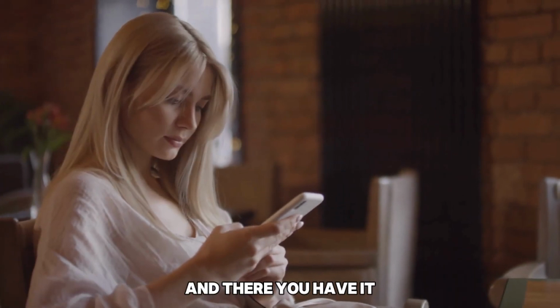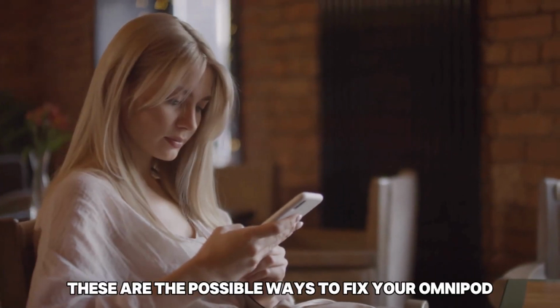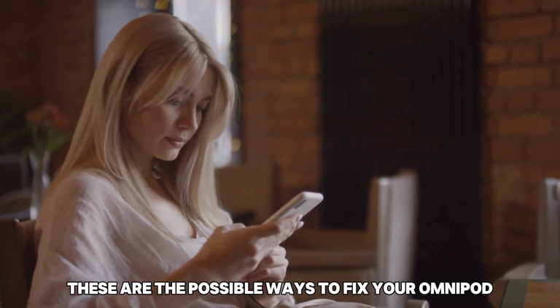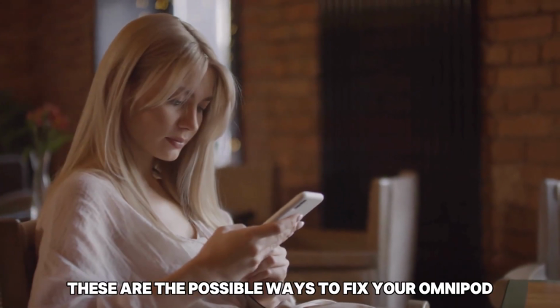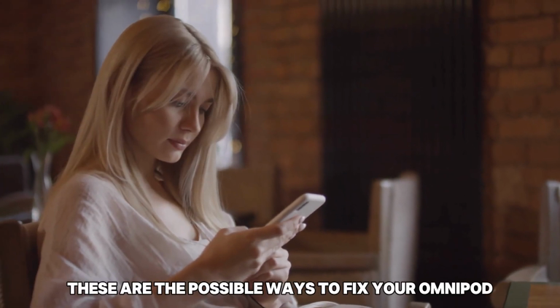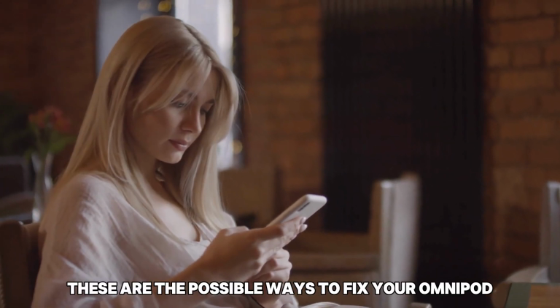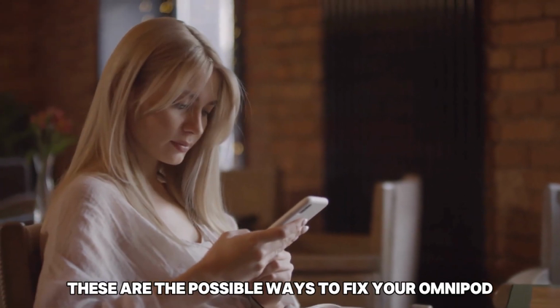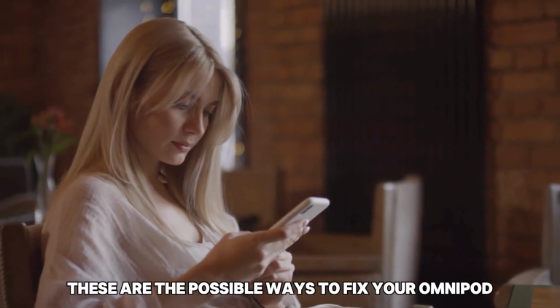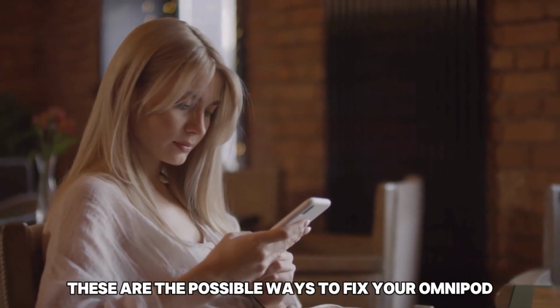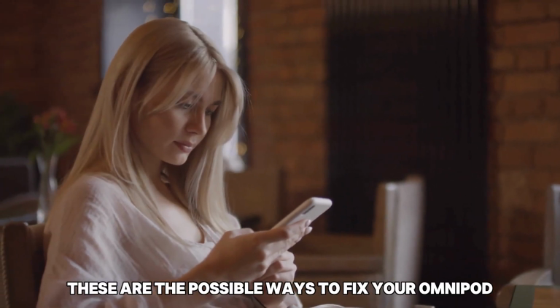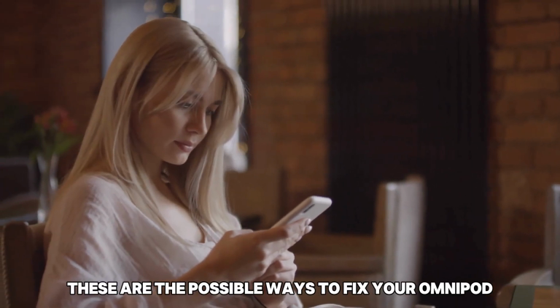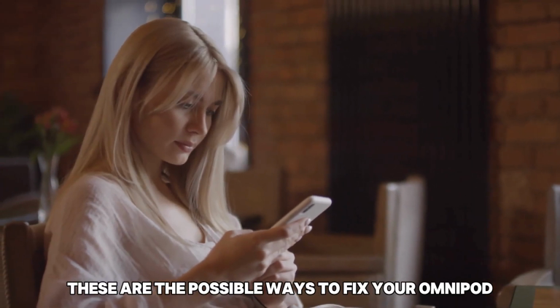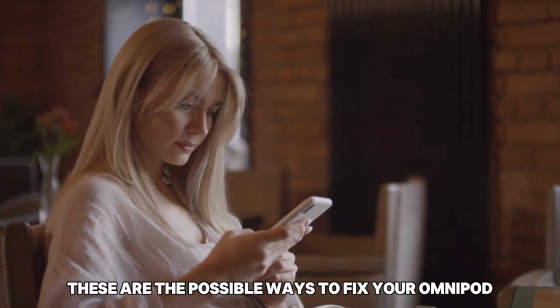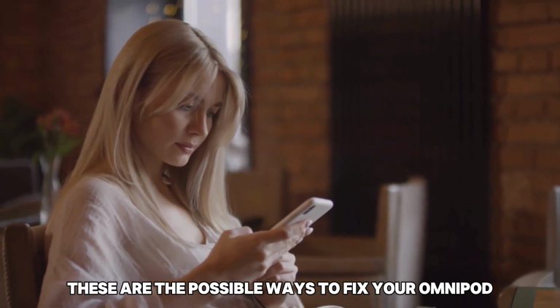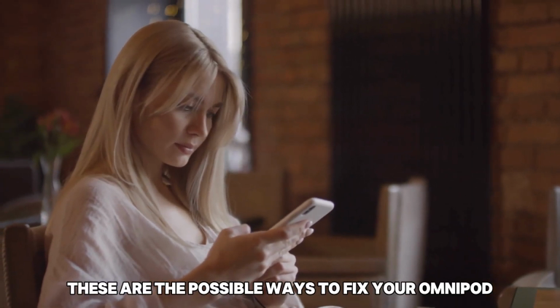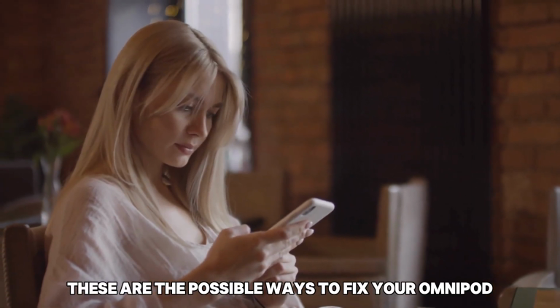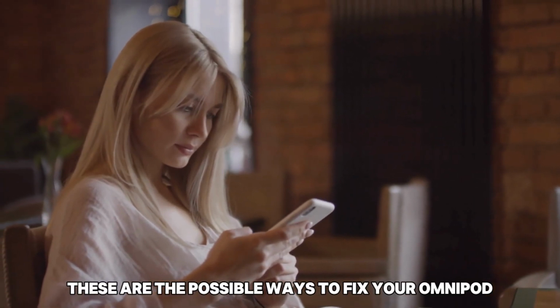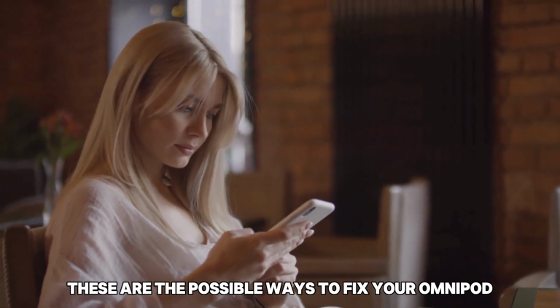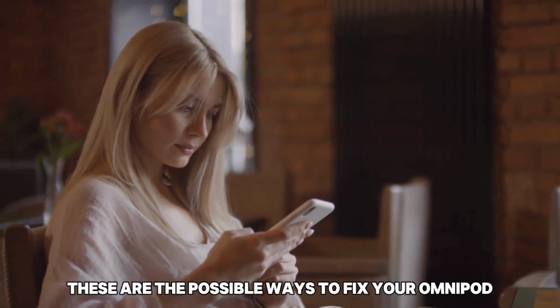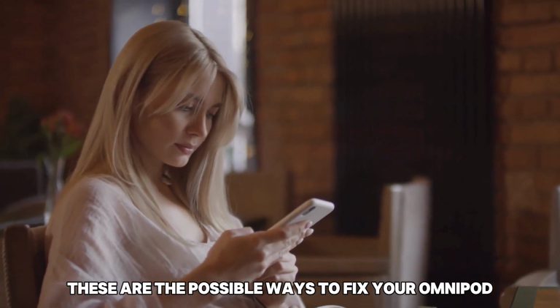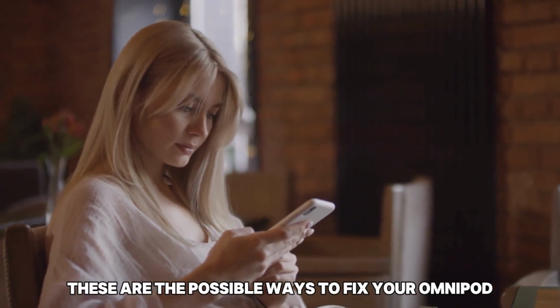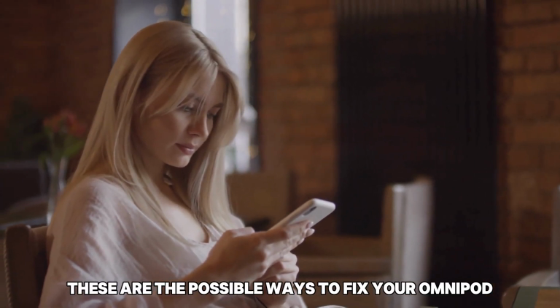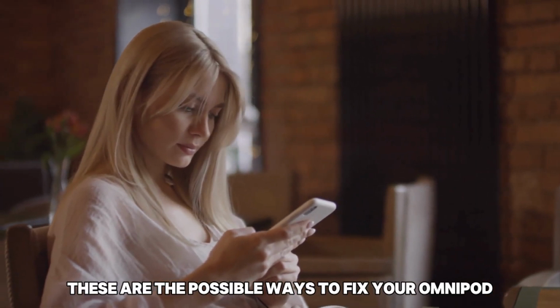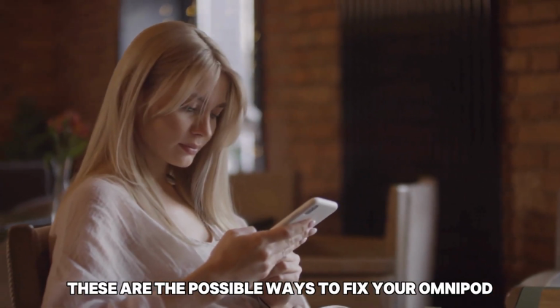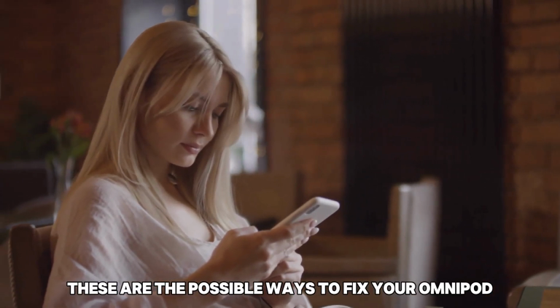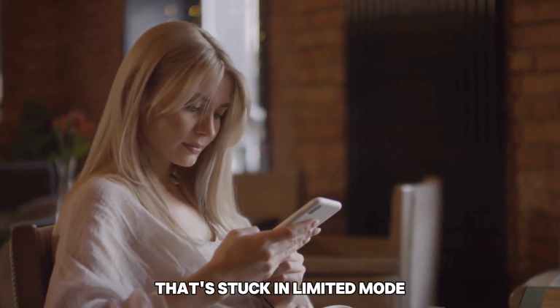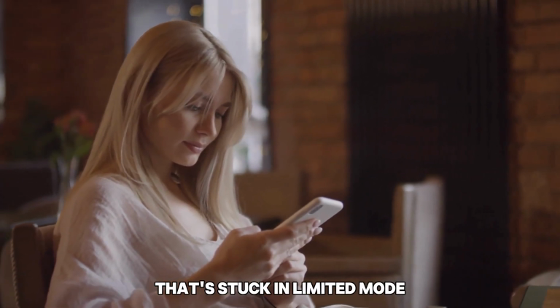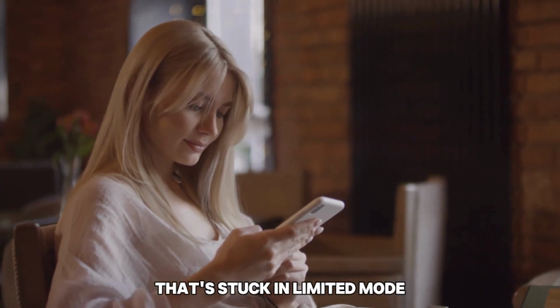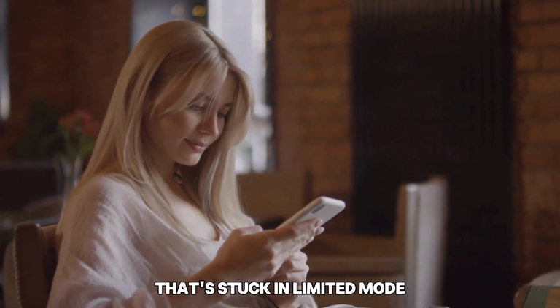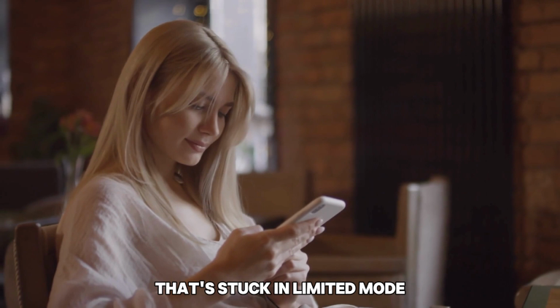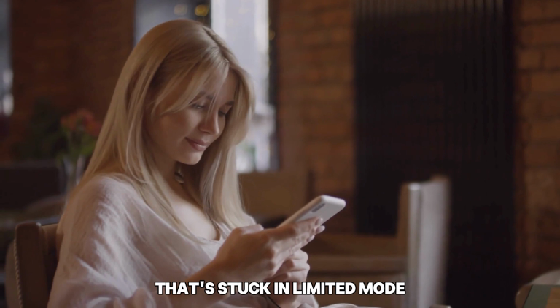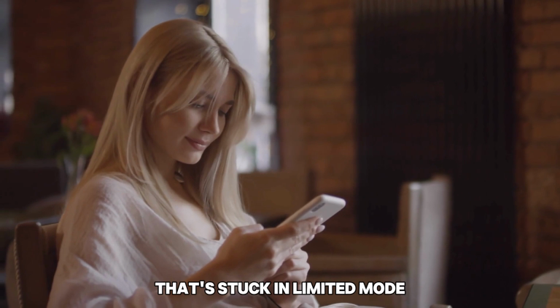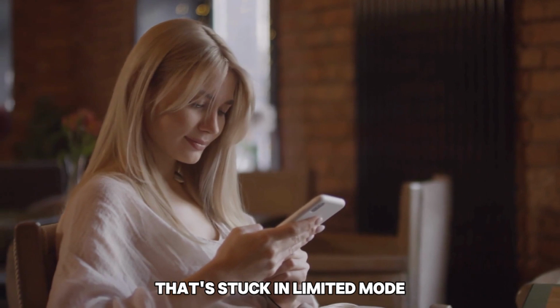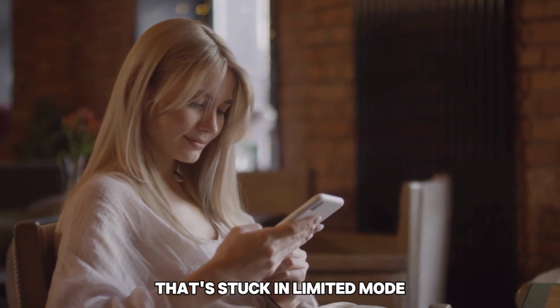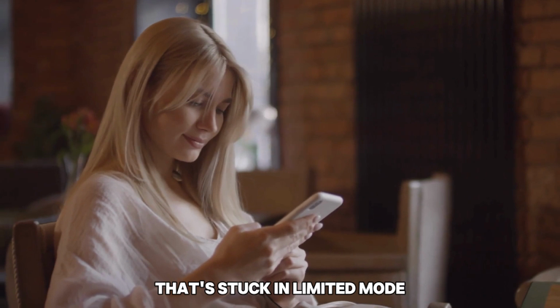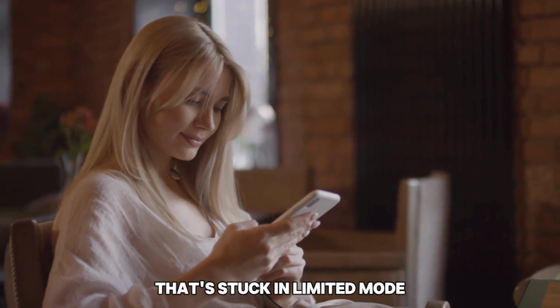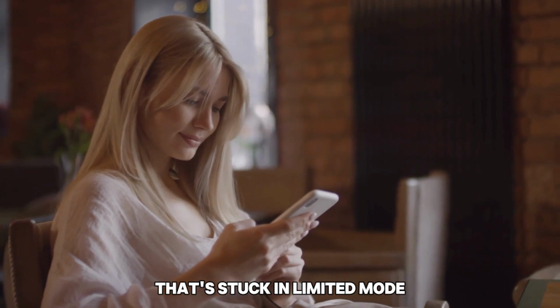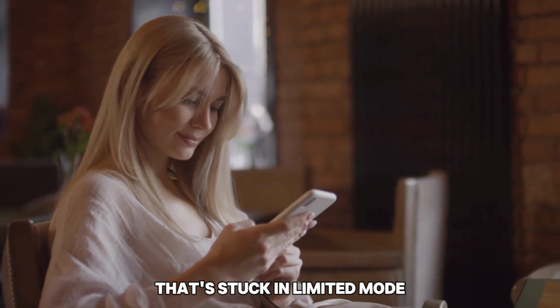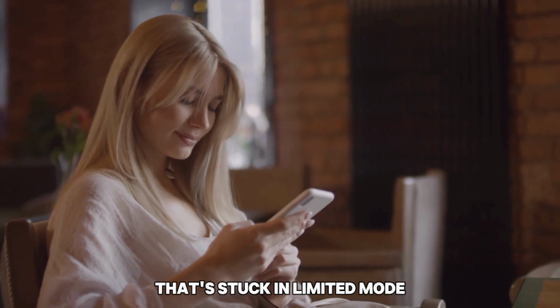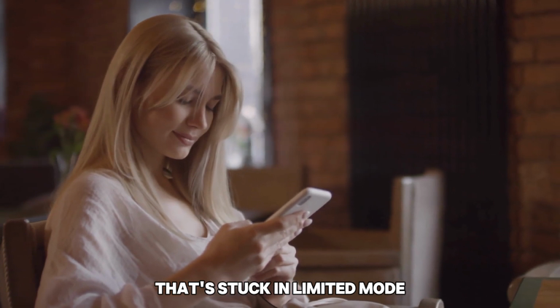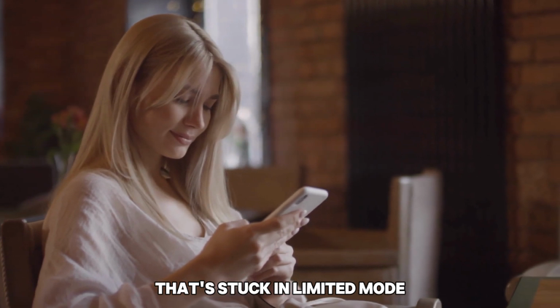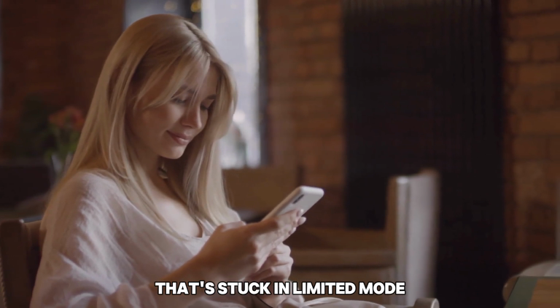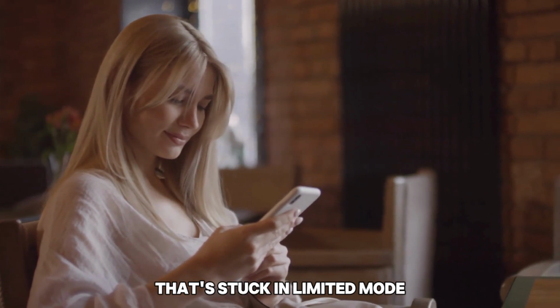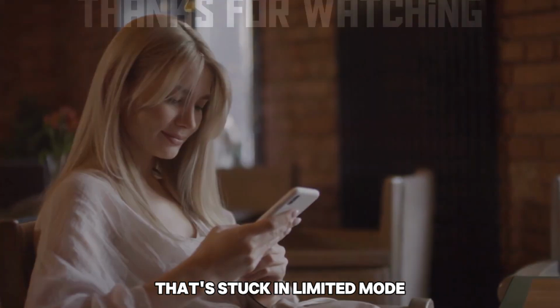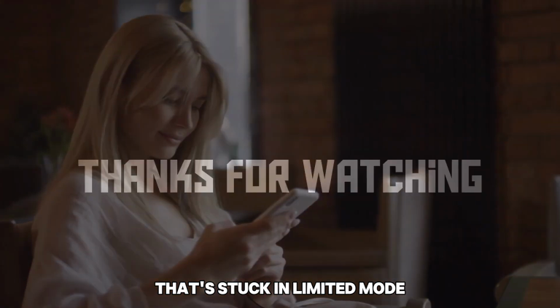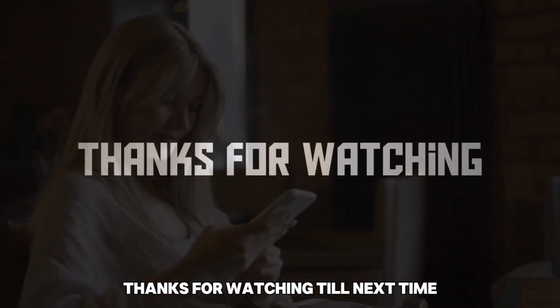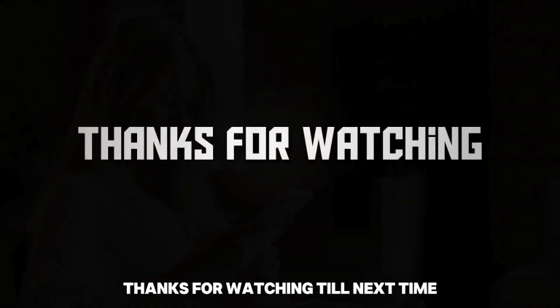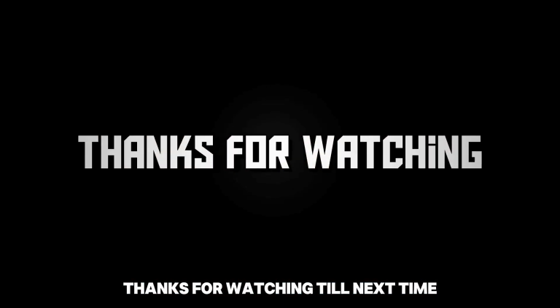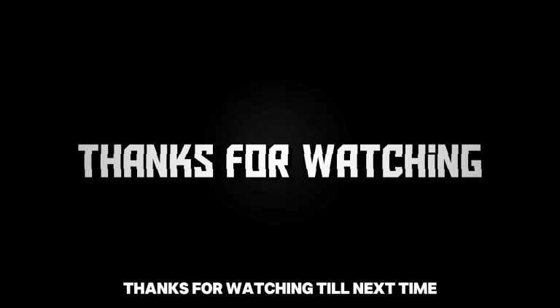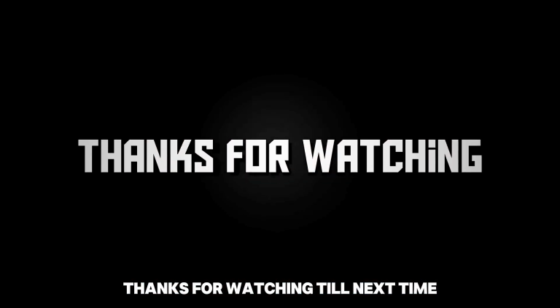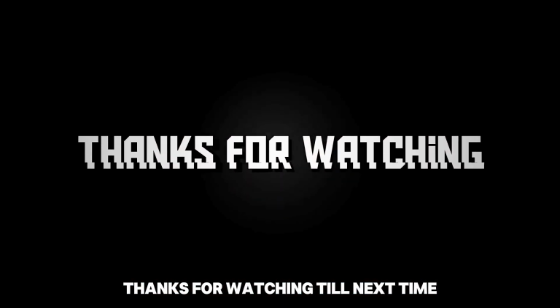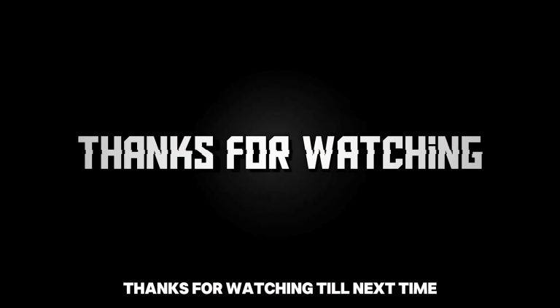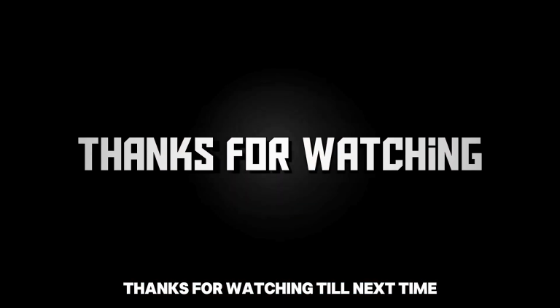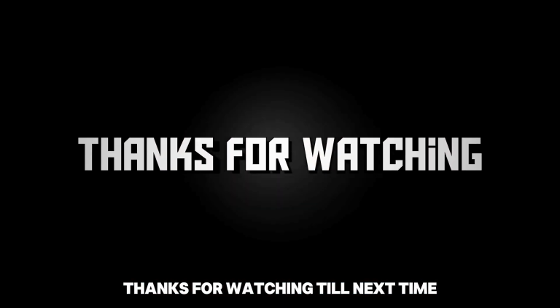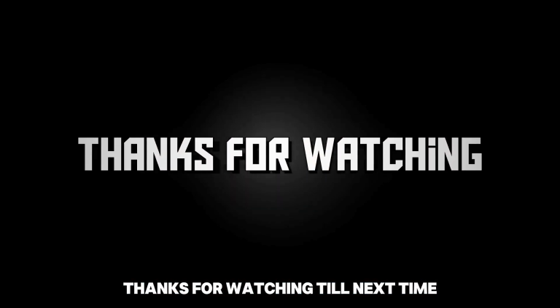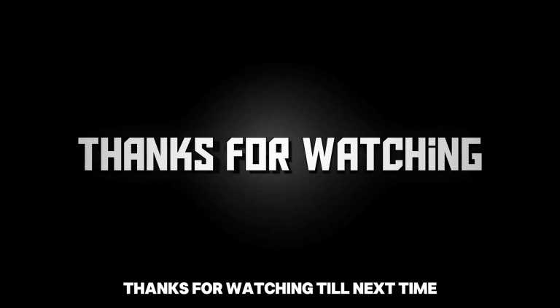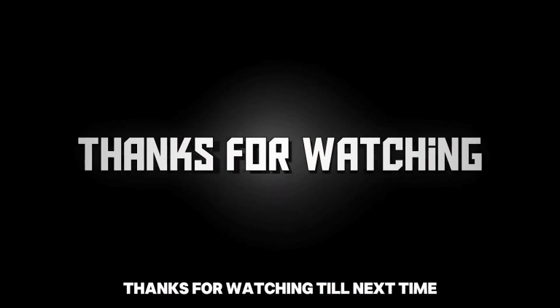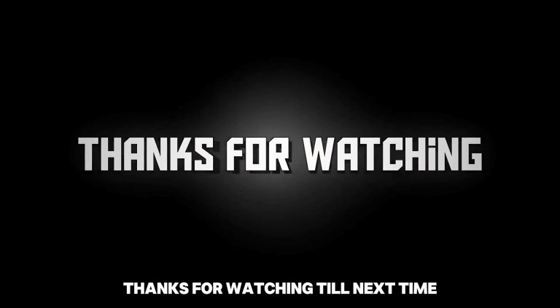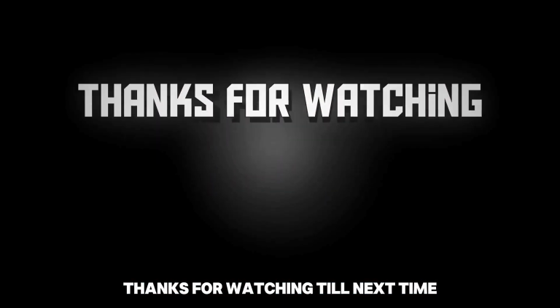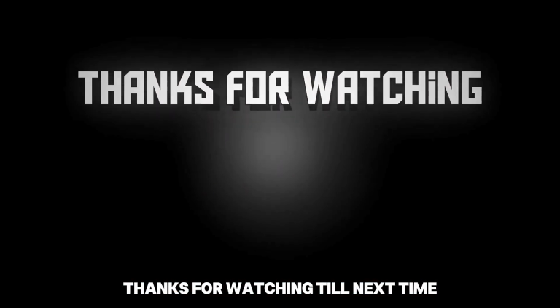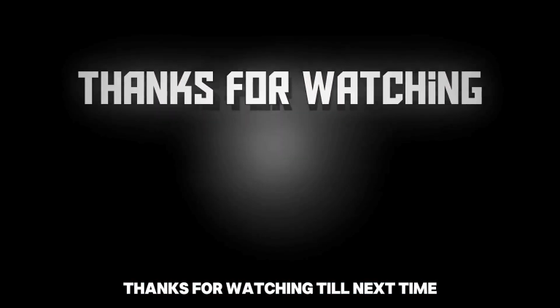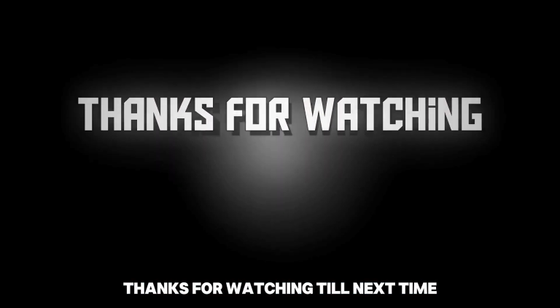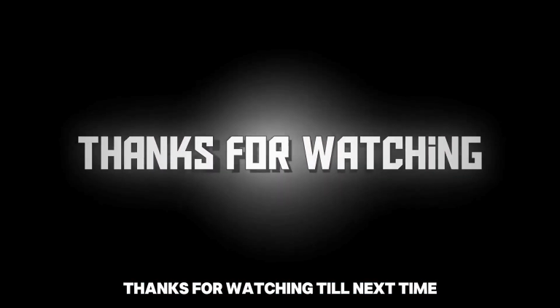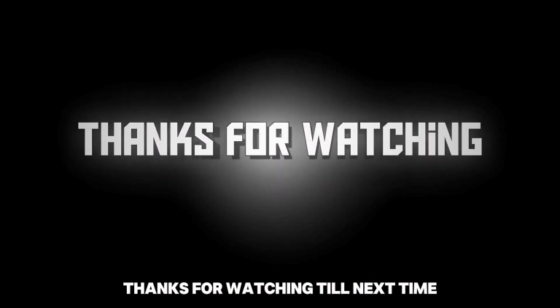These are the possible ways to fix your Omnipod that's stuck in limited mode. Thanks for watching, till next time.